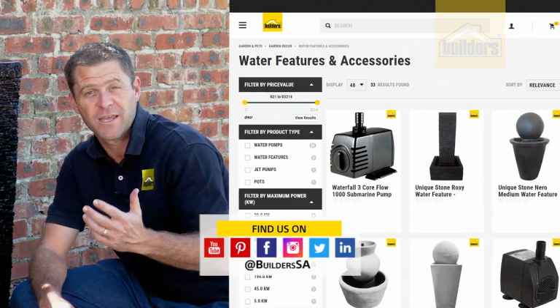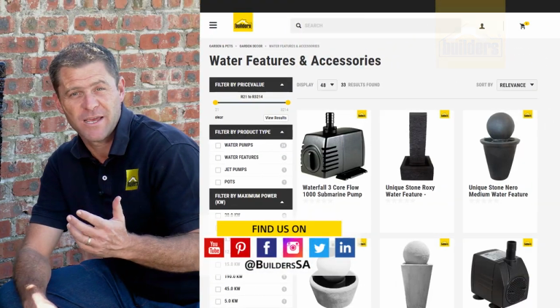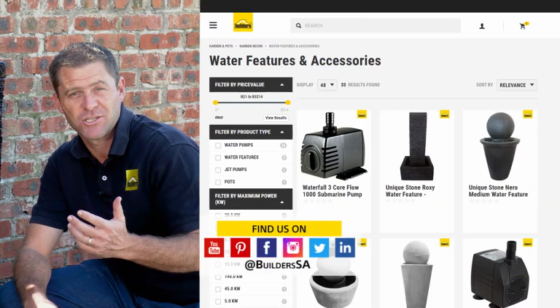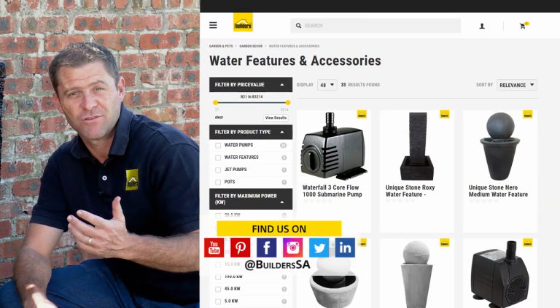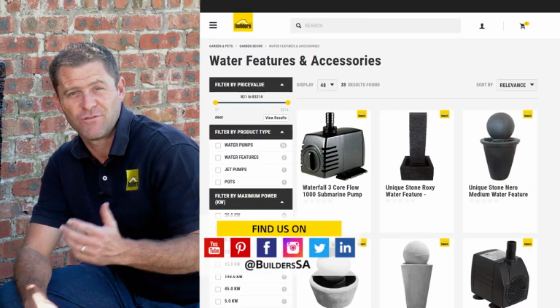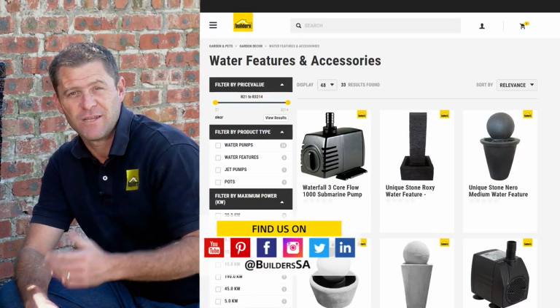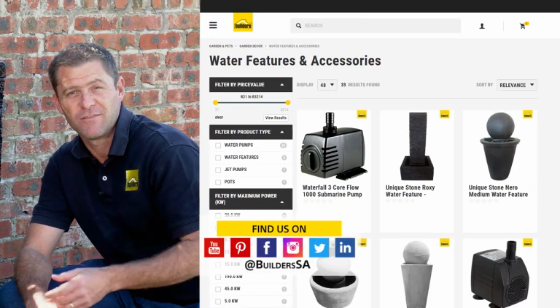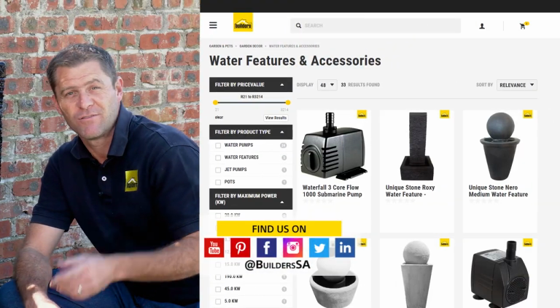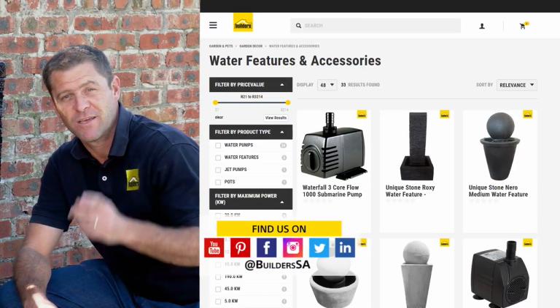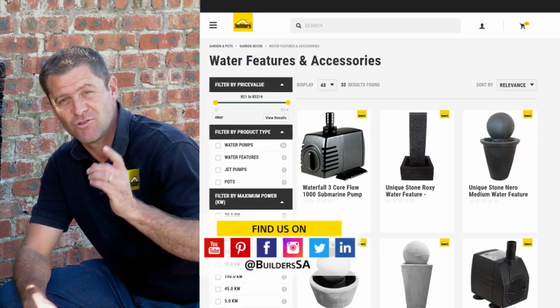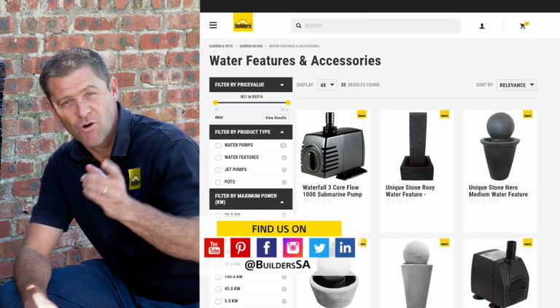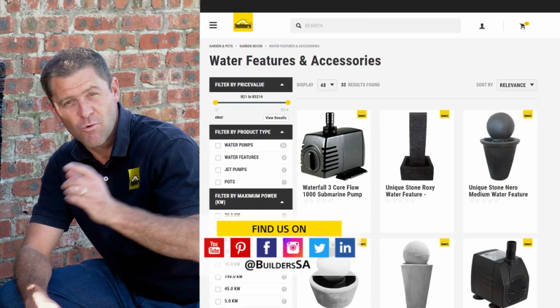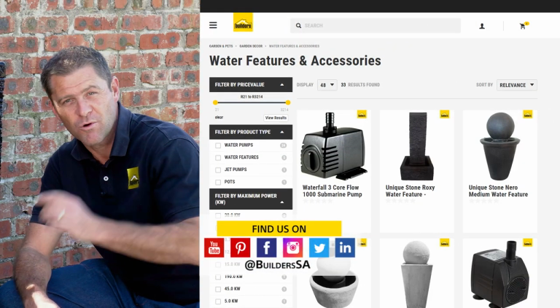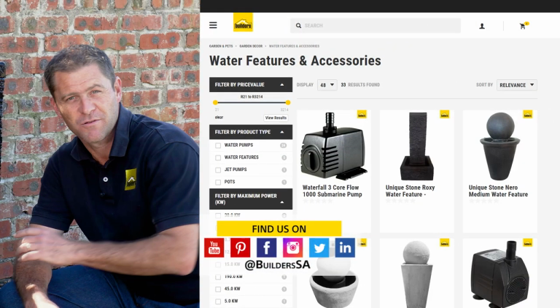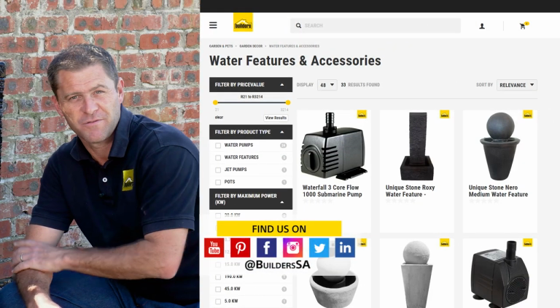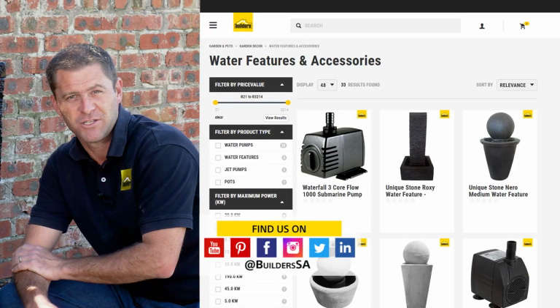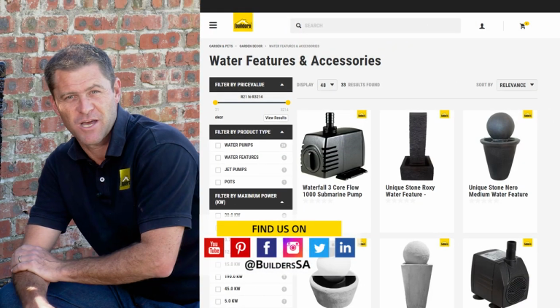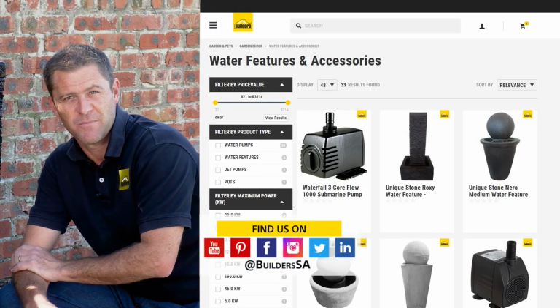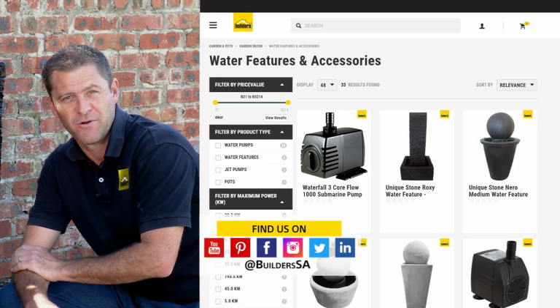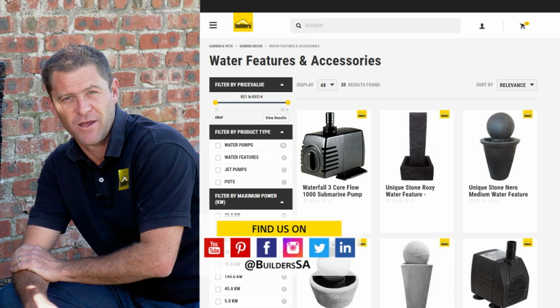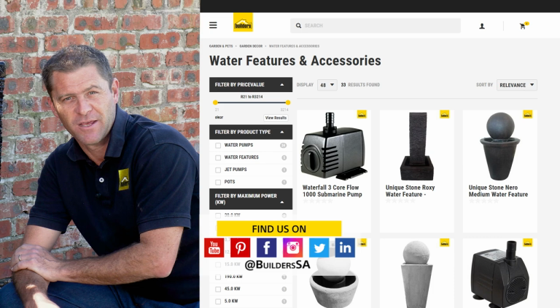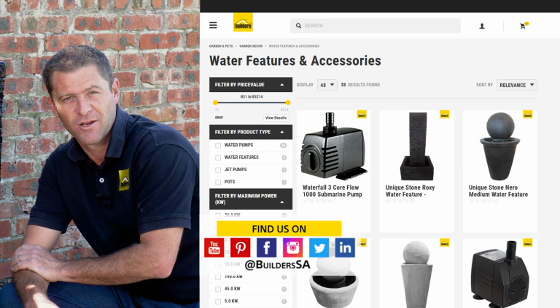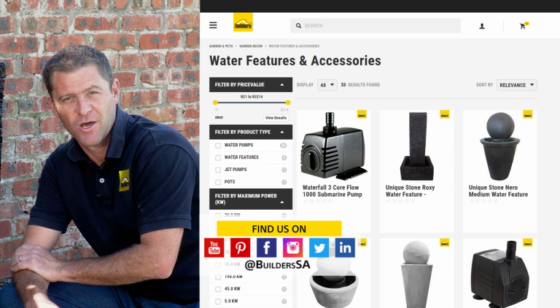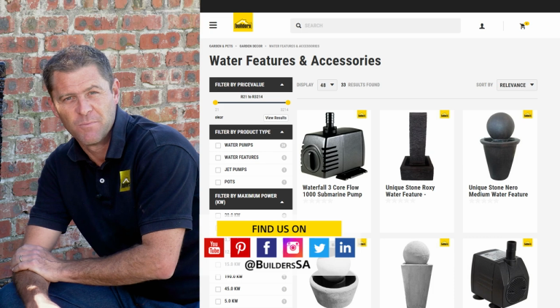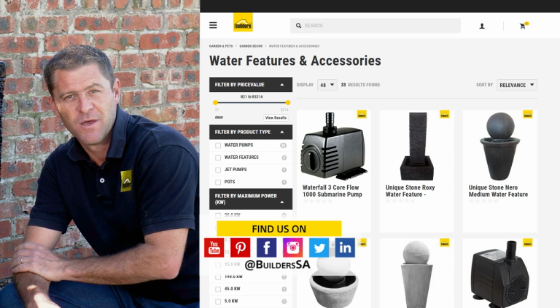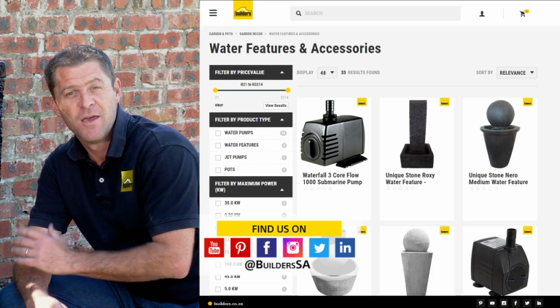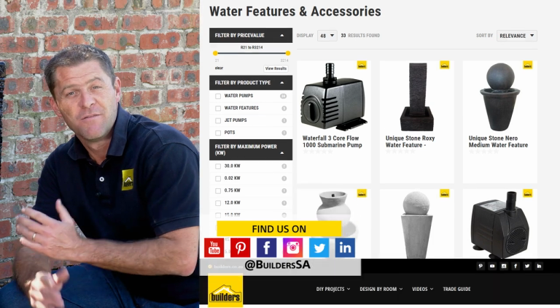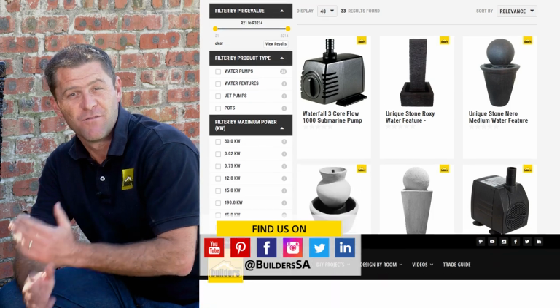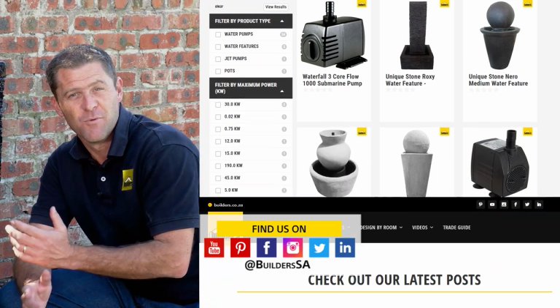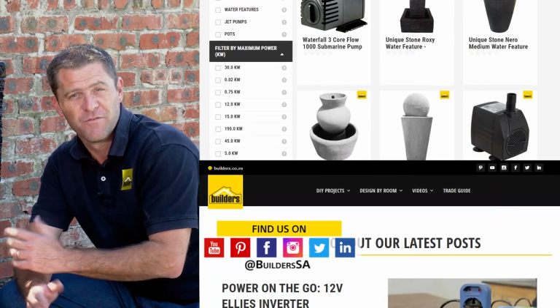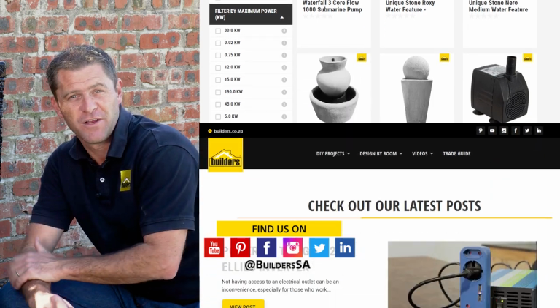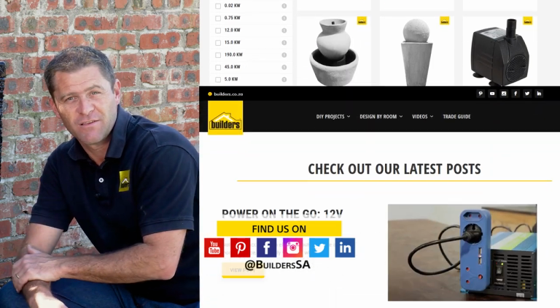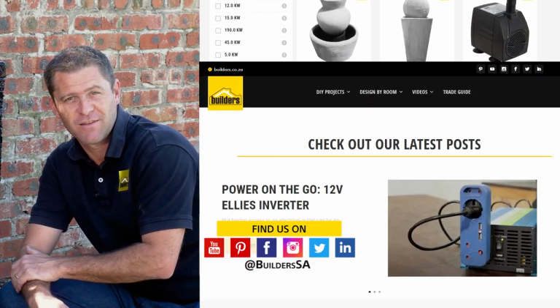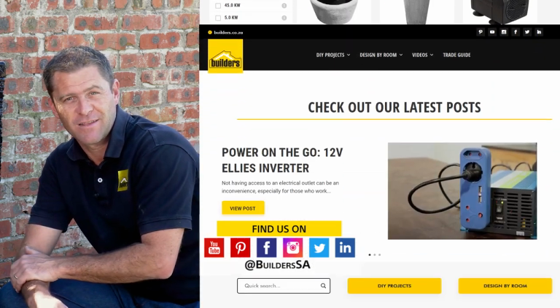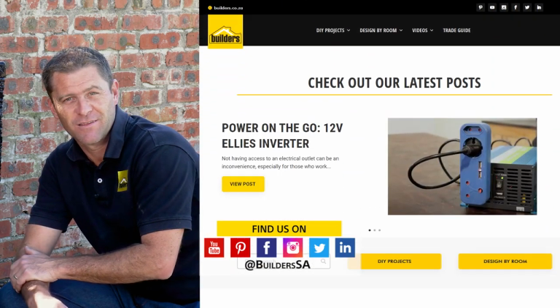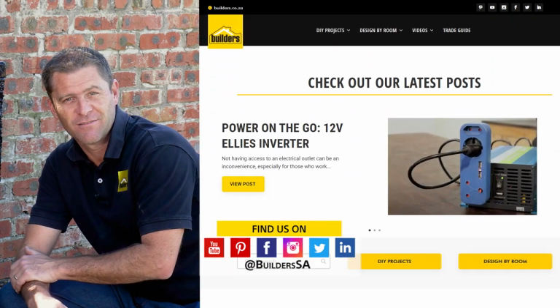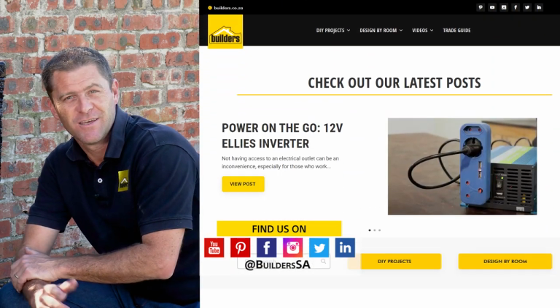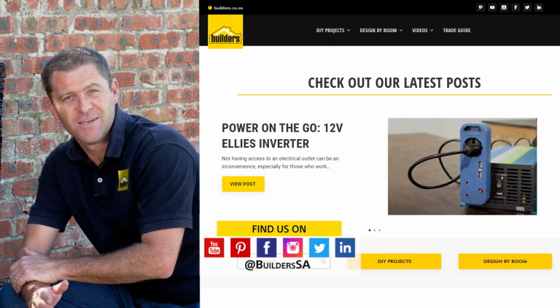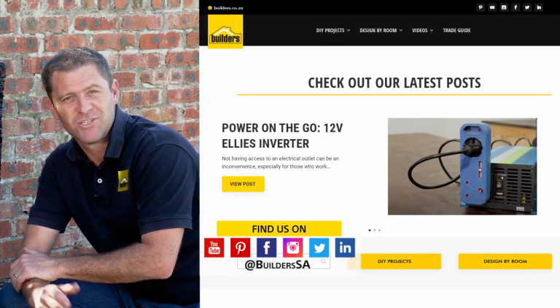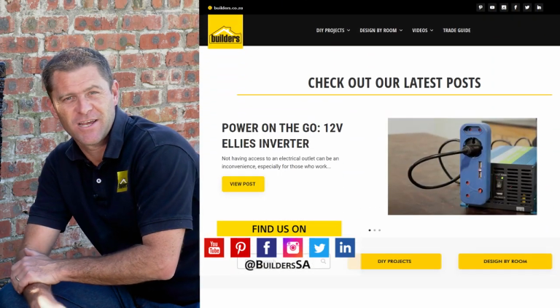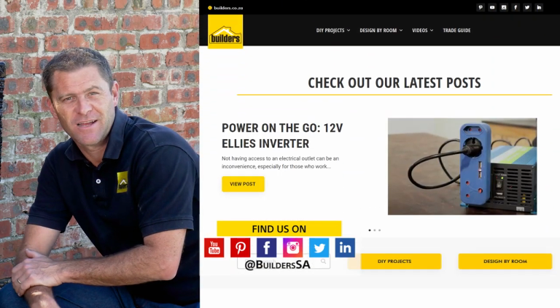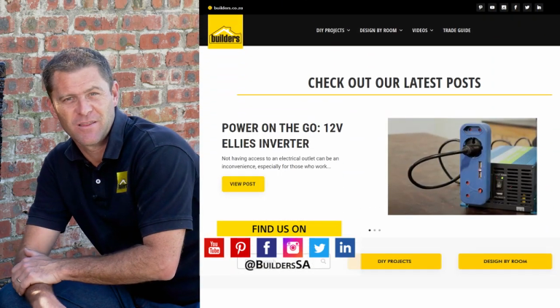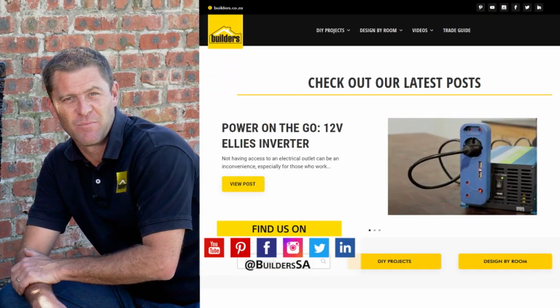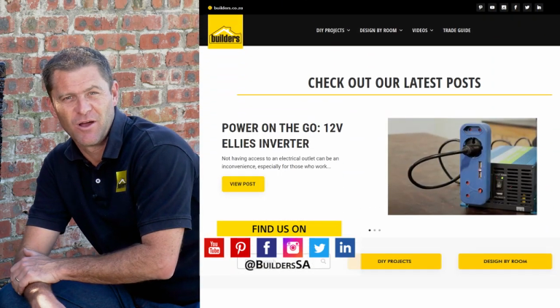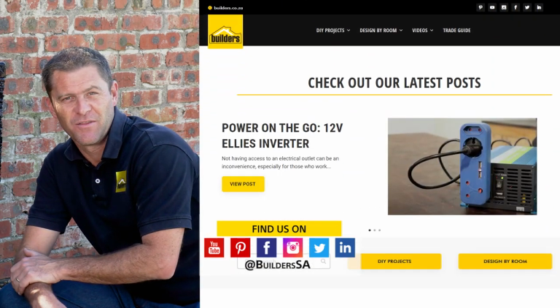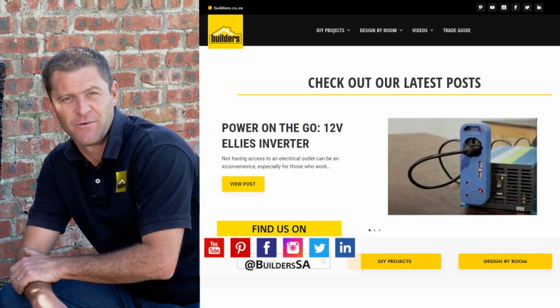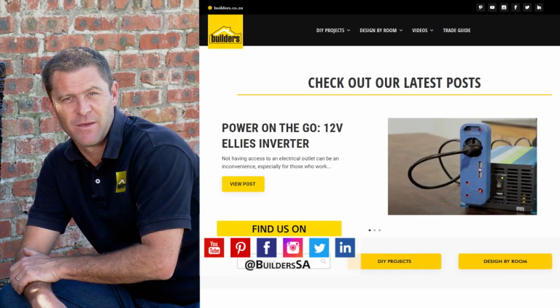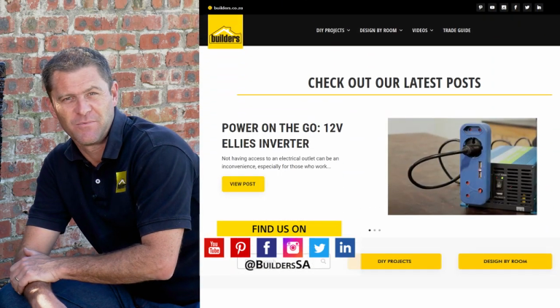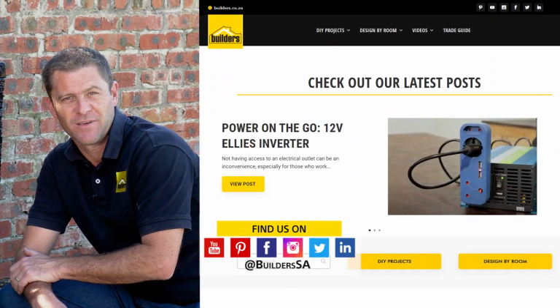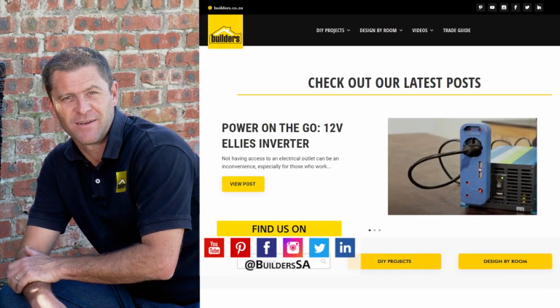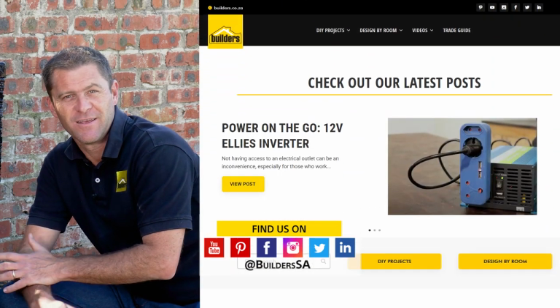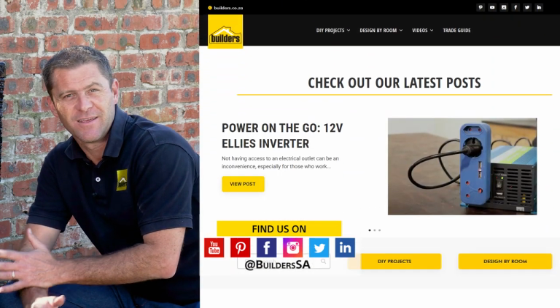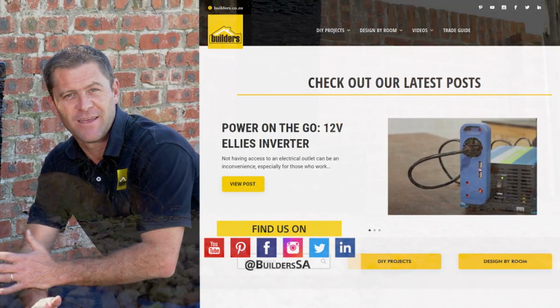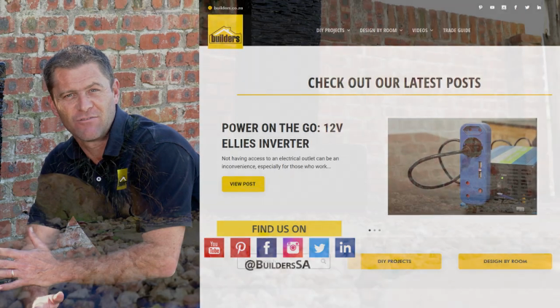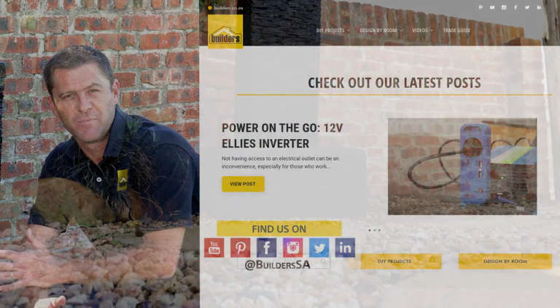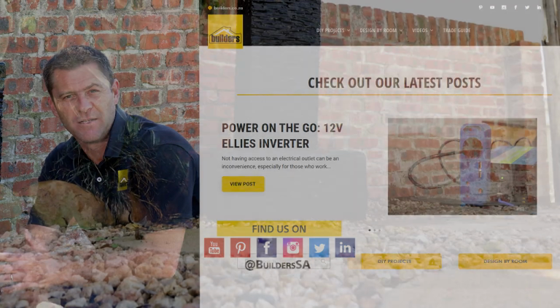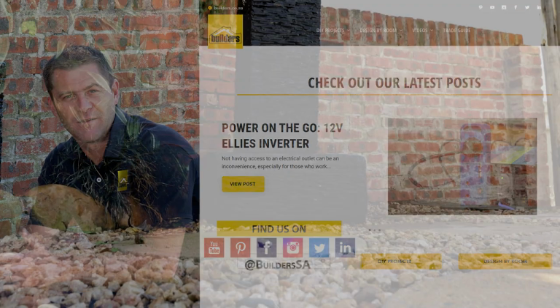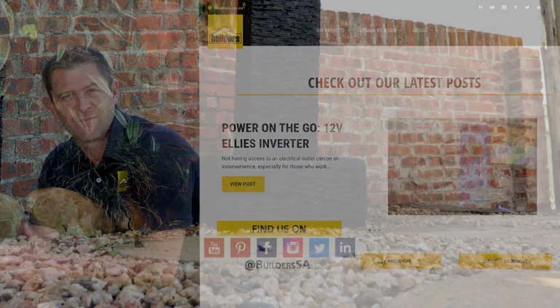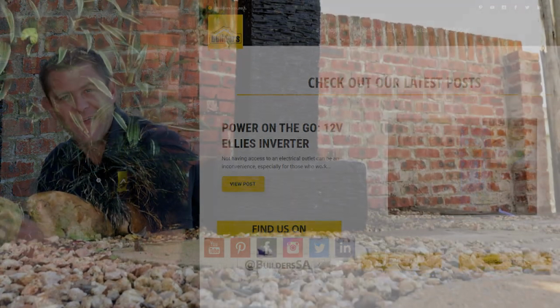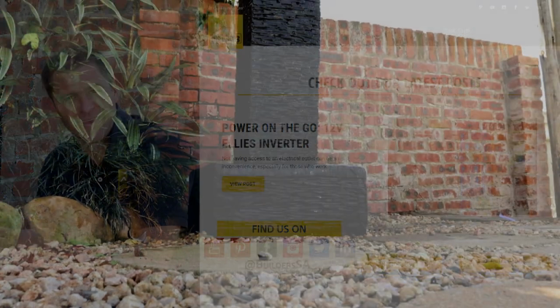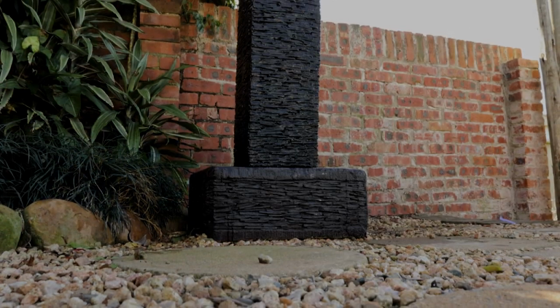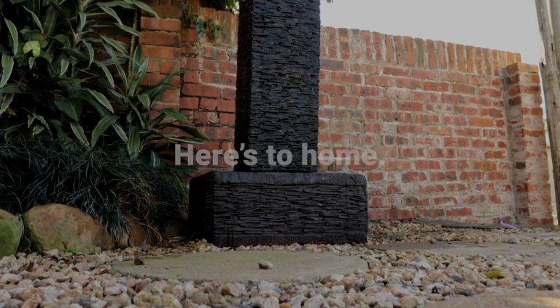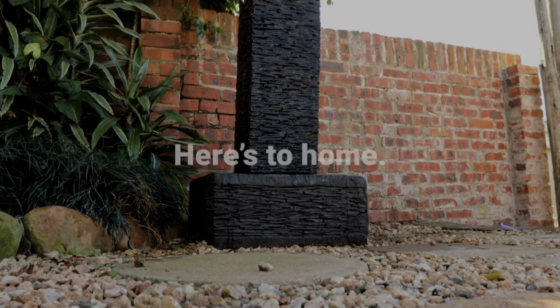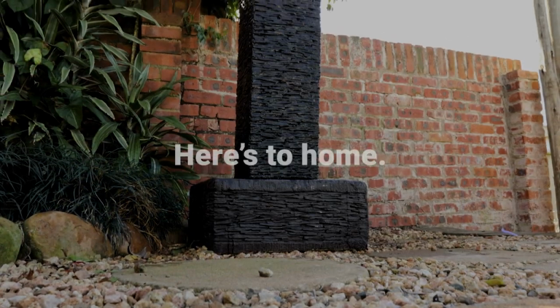Builders has a wide selection of water features, pumps, piping, and all the connections you need to get your water feature up and running at home. For more videos like this, check out the blog on the website. Get to Builders and get it done.